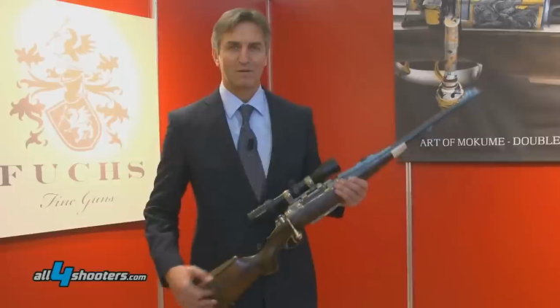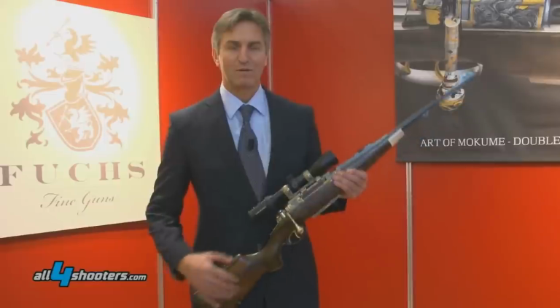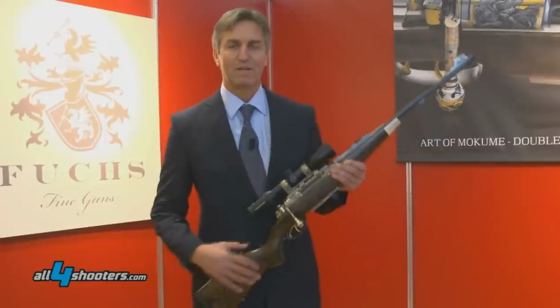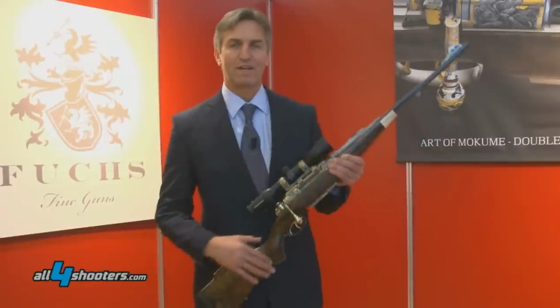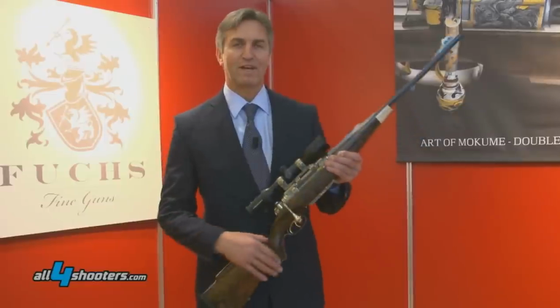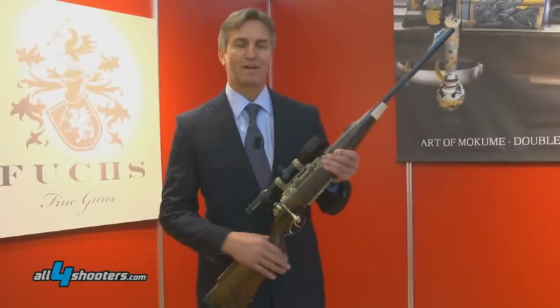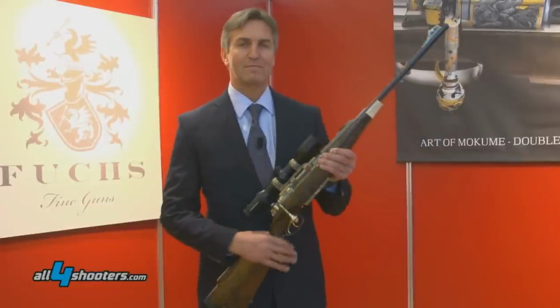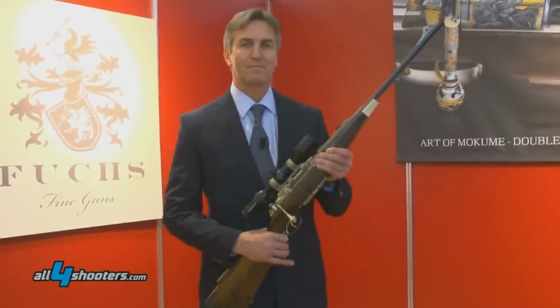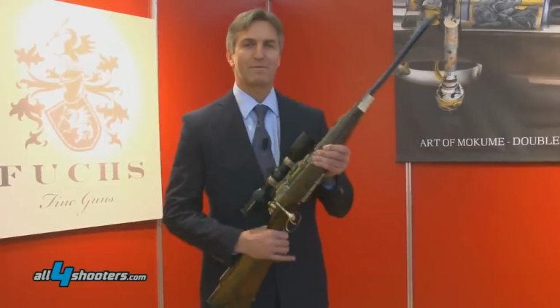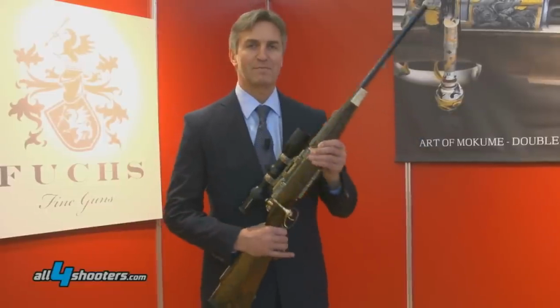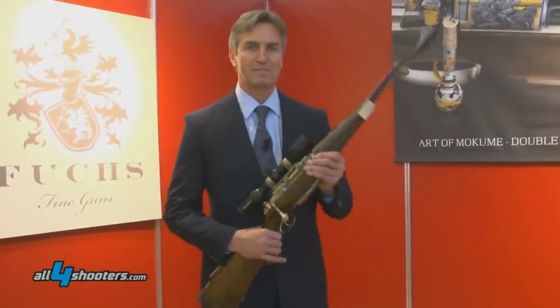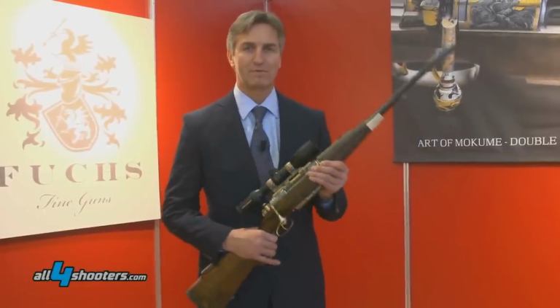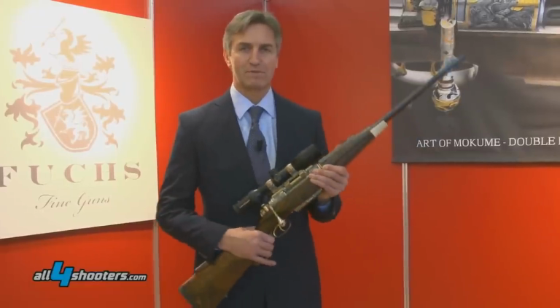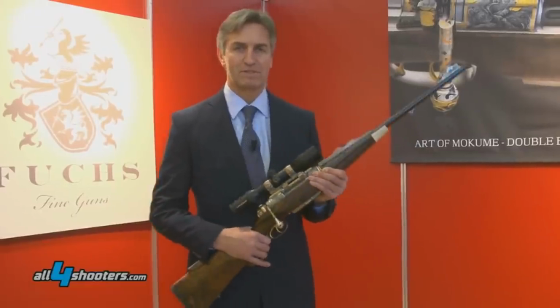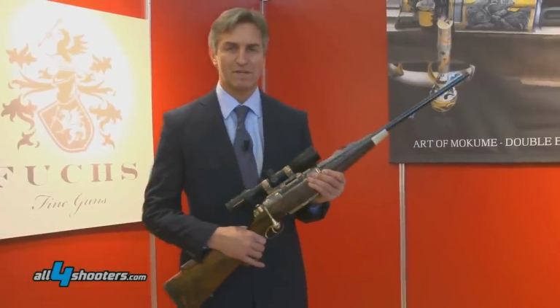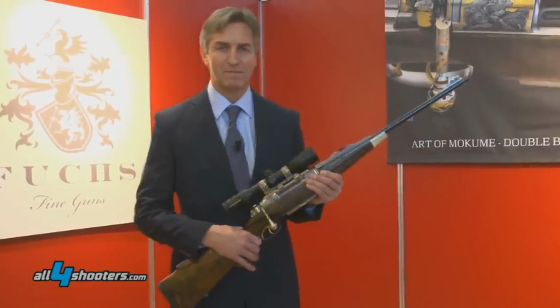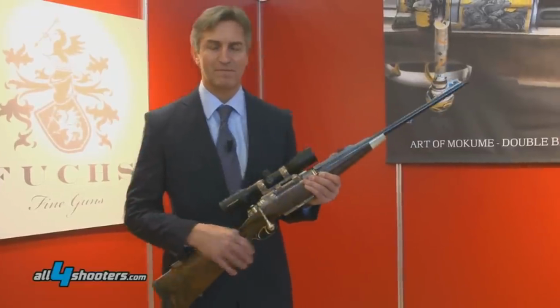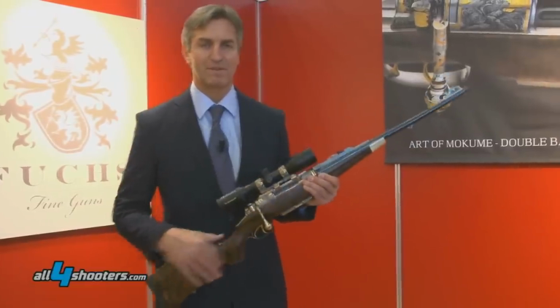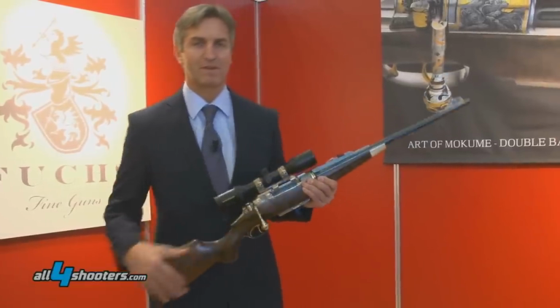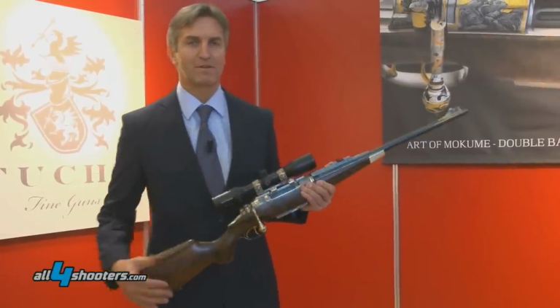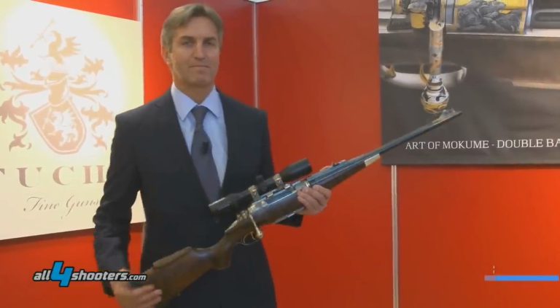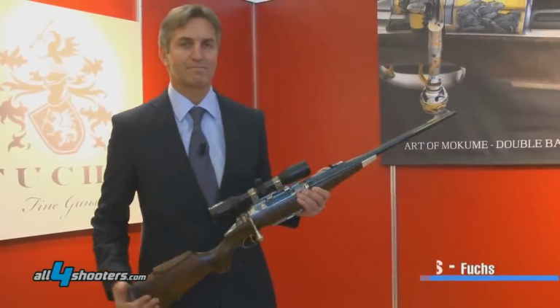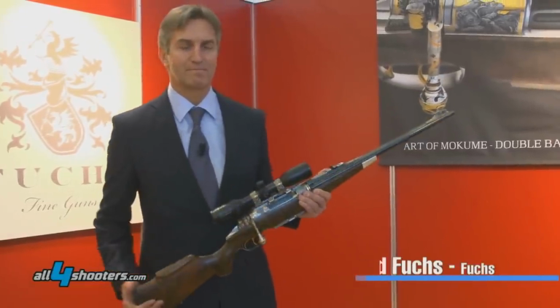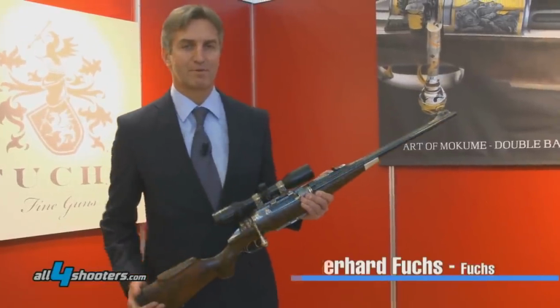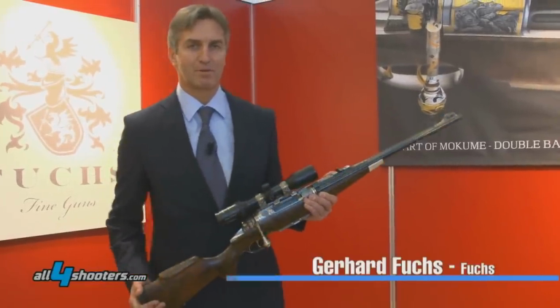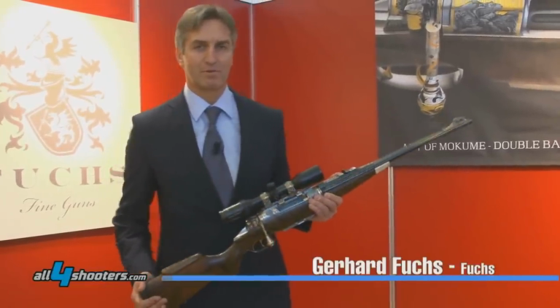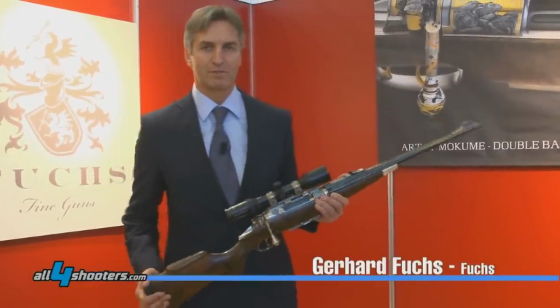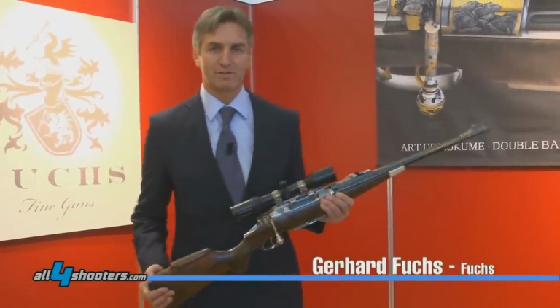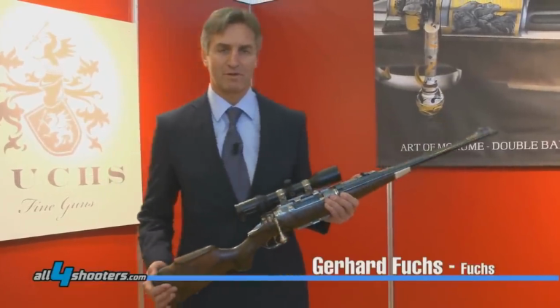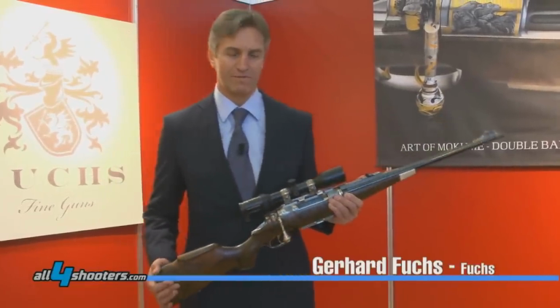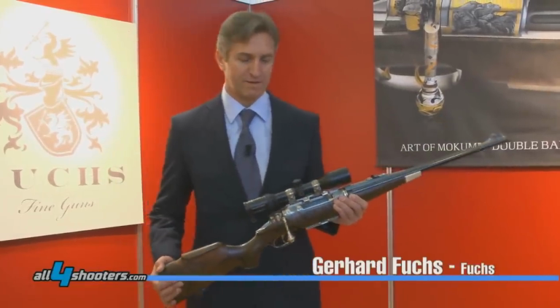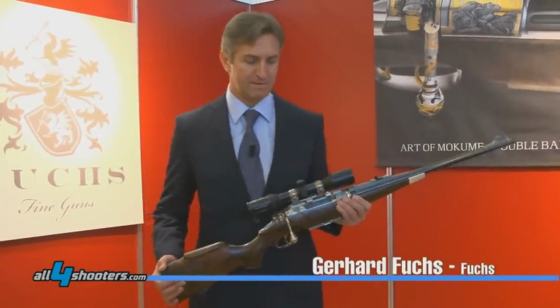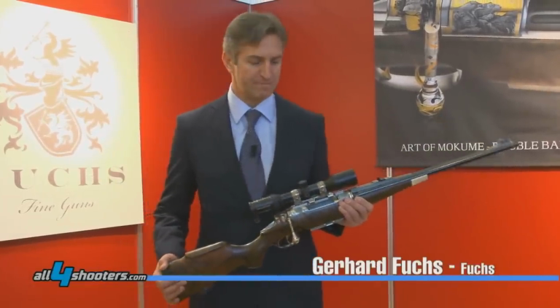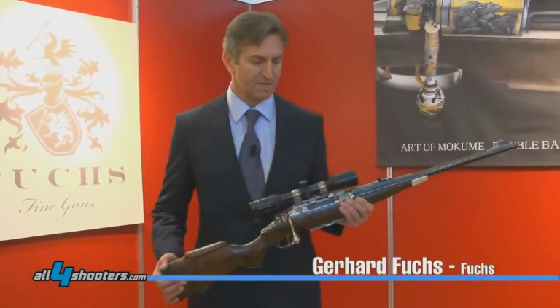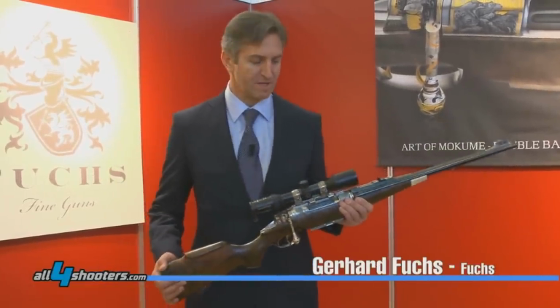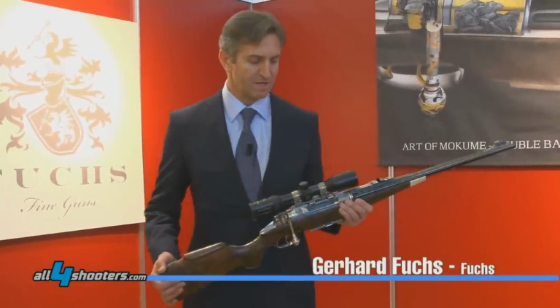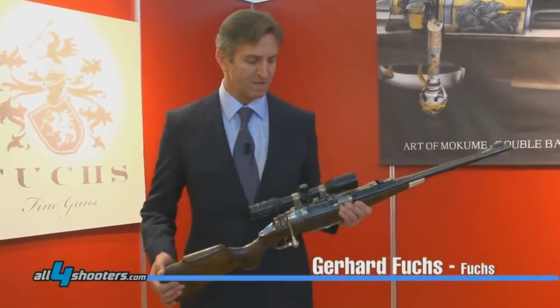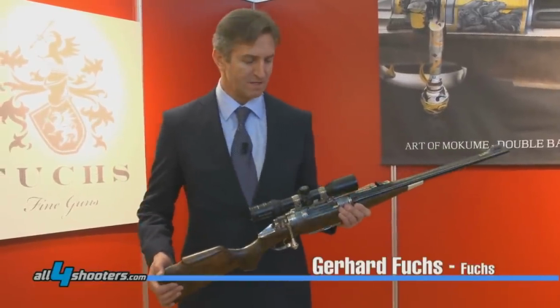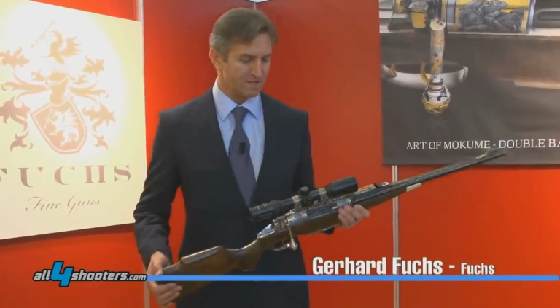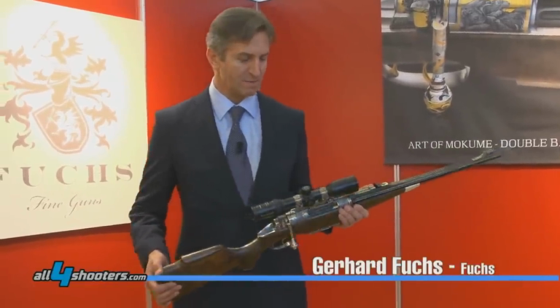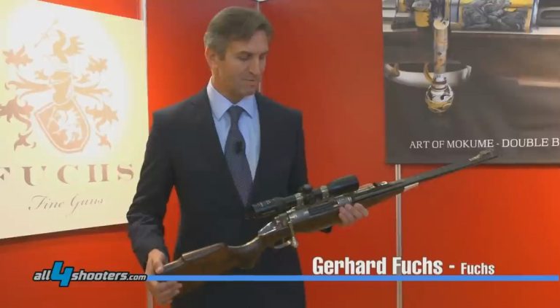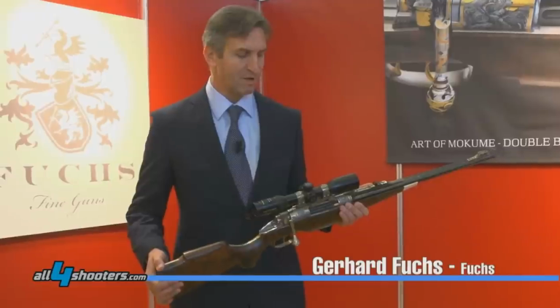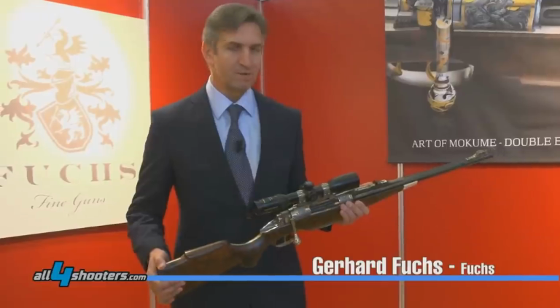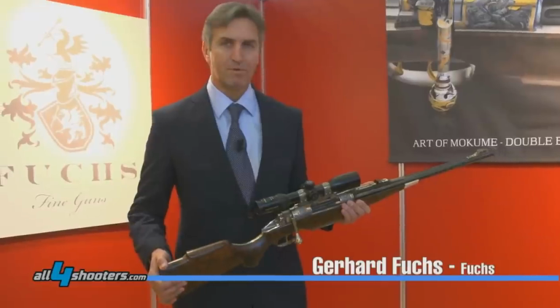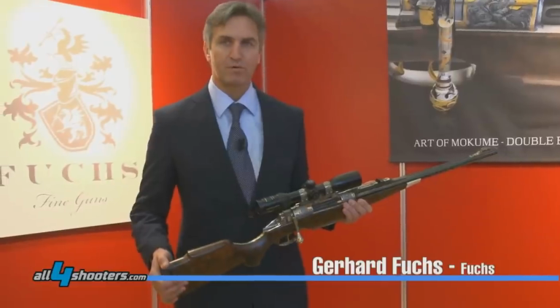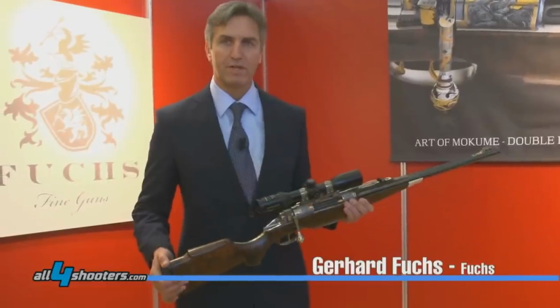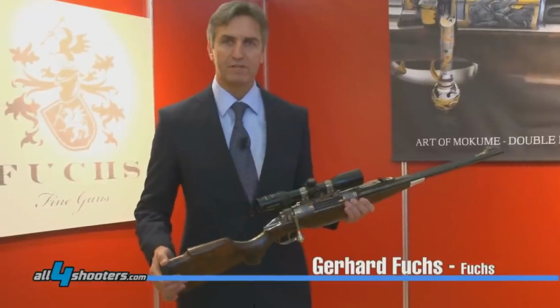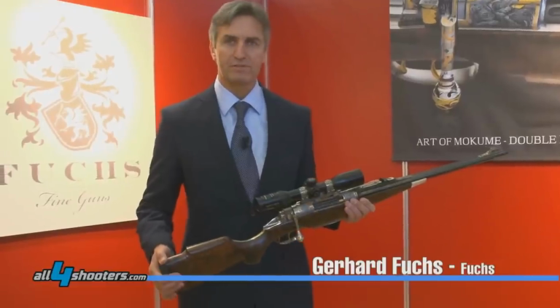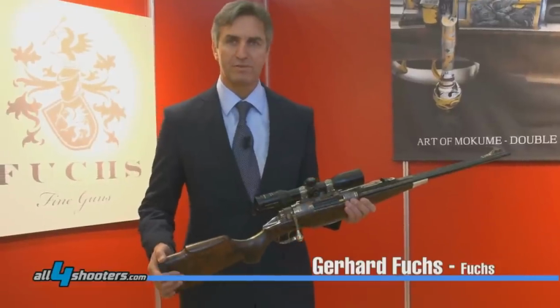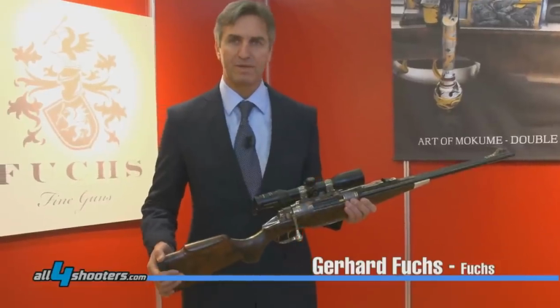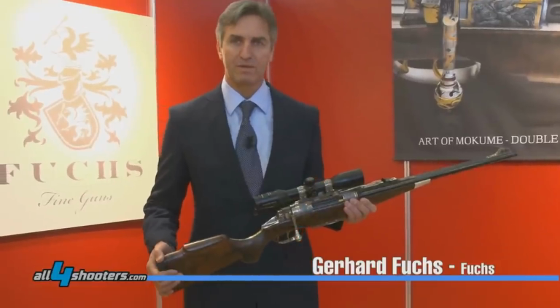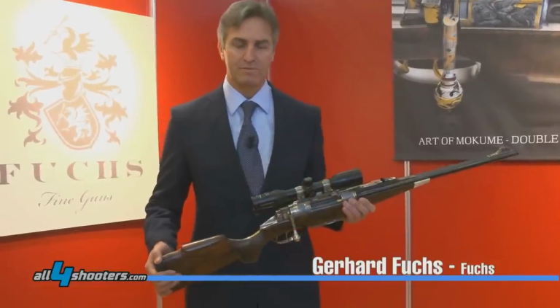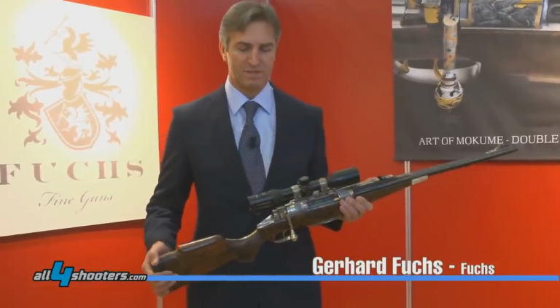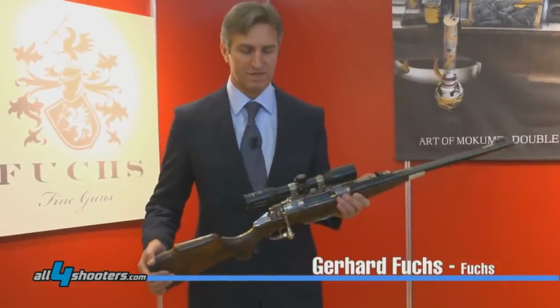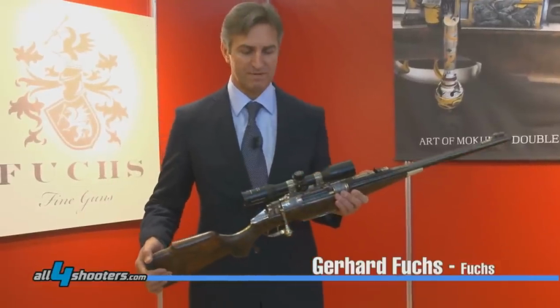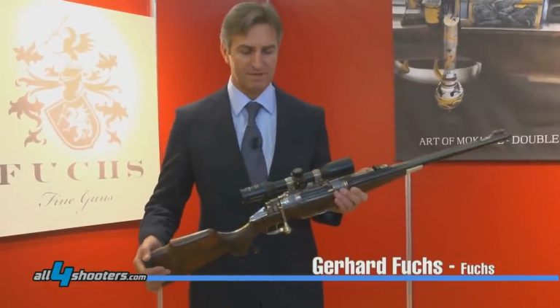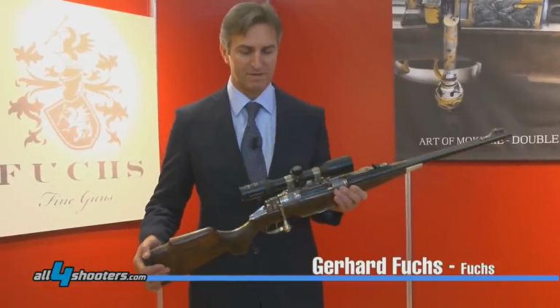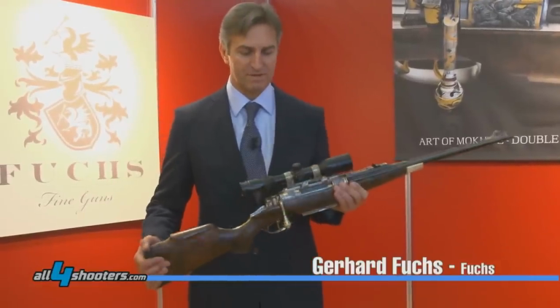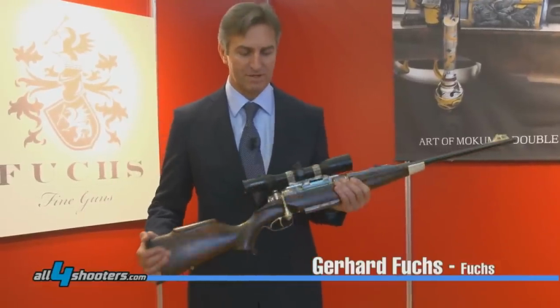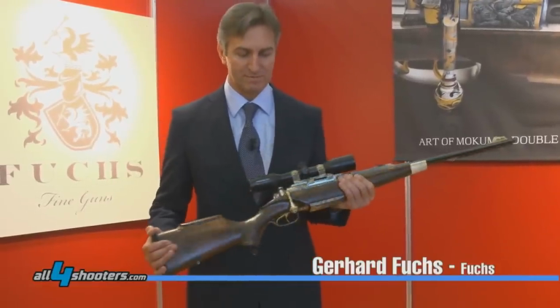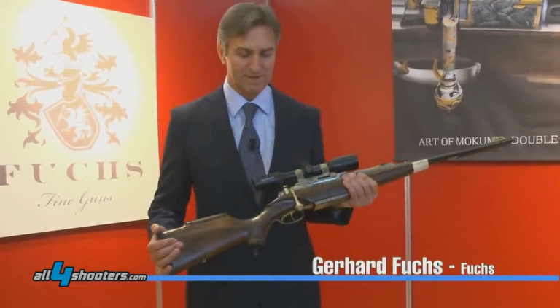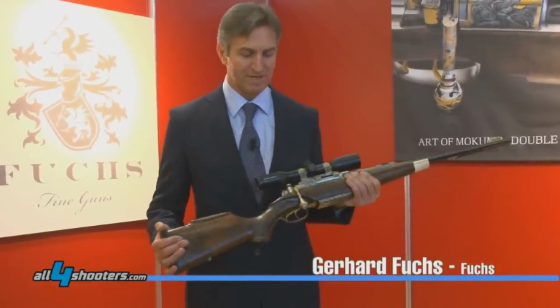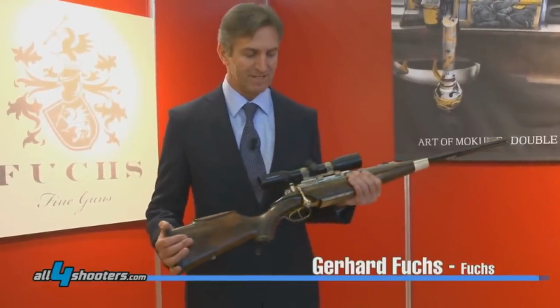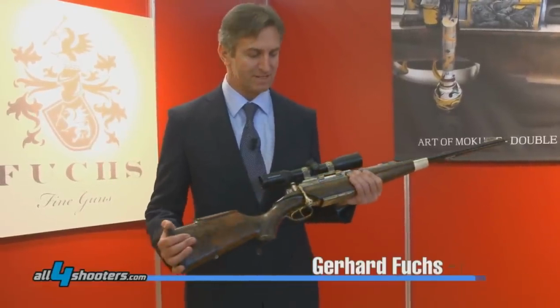Good day. I'm Mr. Fuchs, the producer of the double barrel bolt-action repeater, which I have here right in my hand.